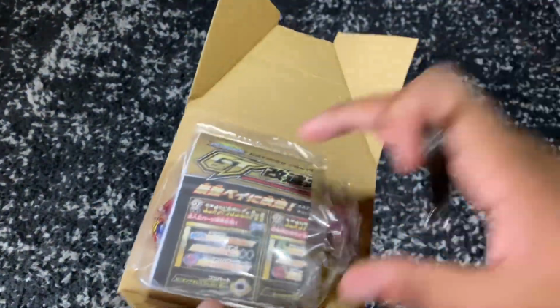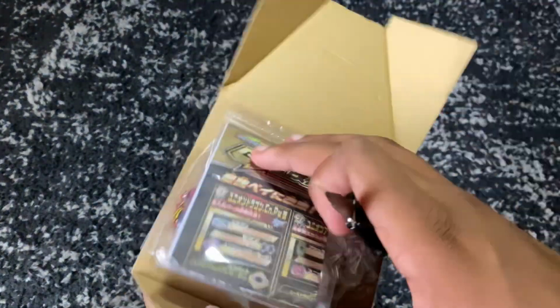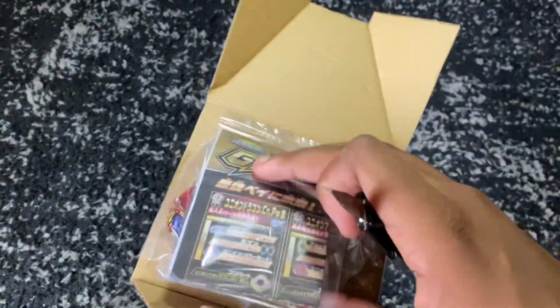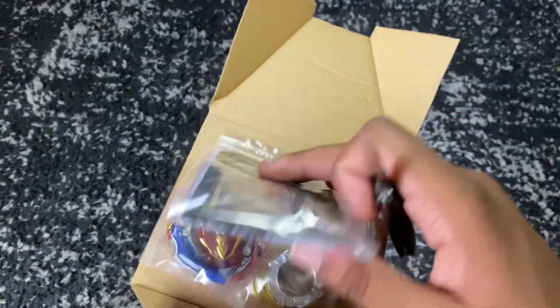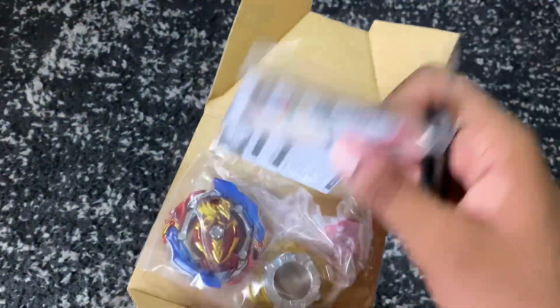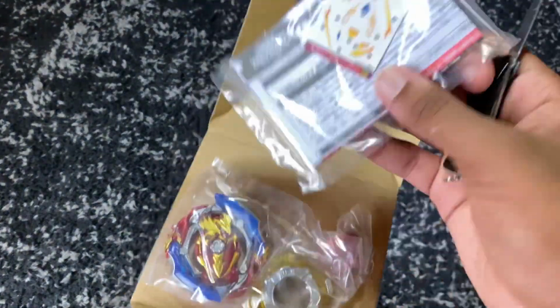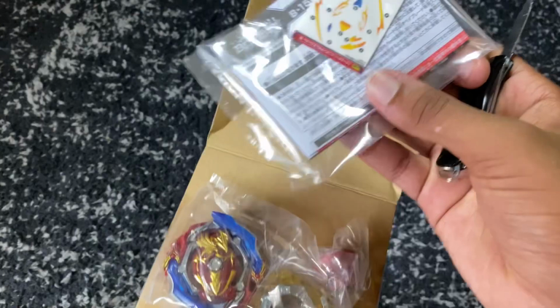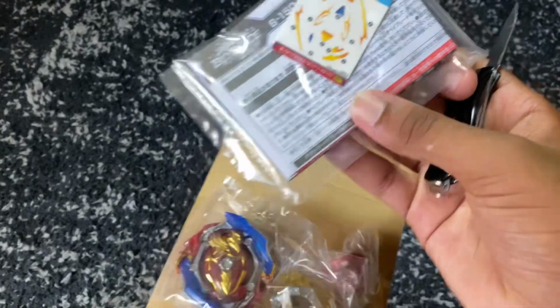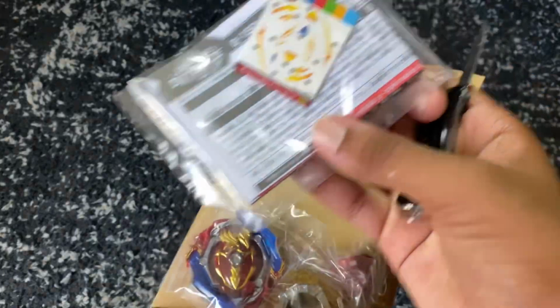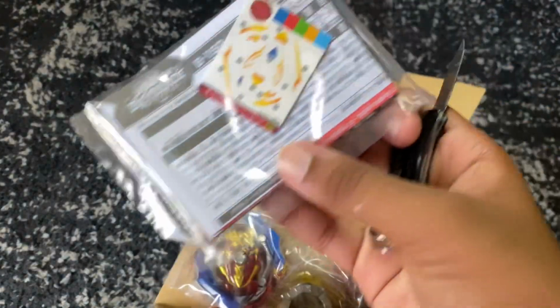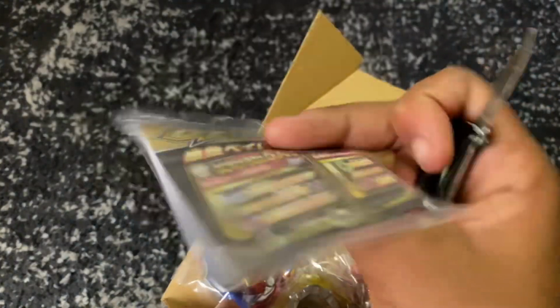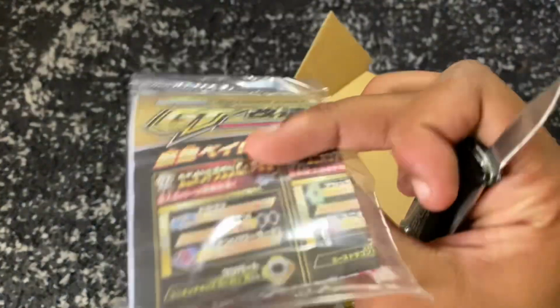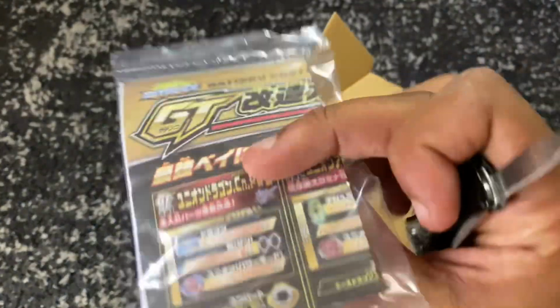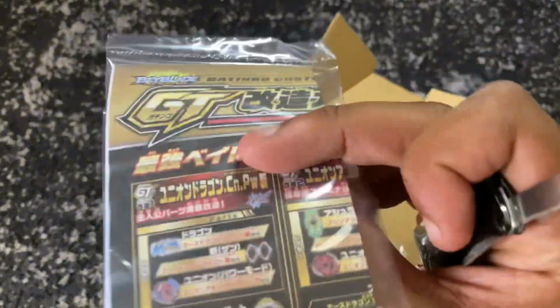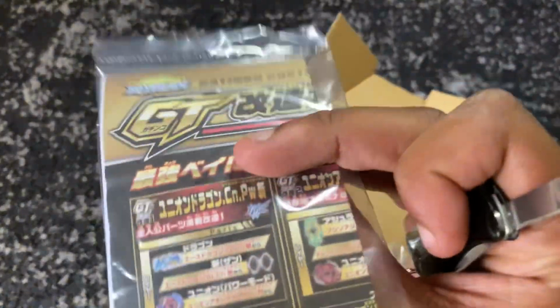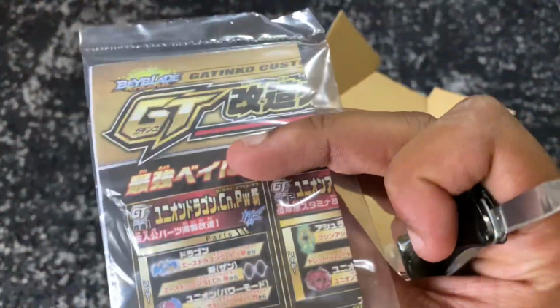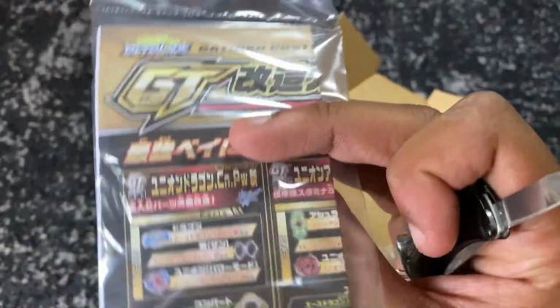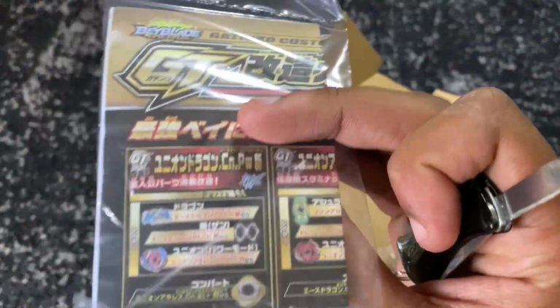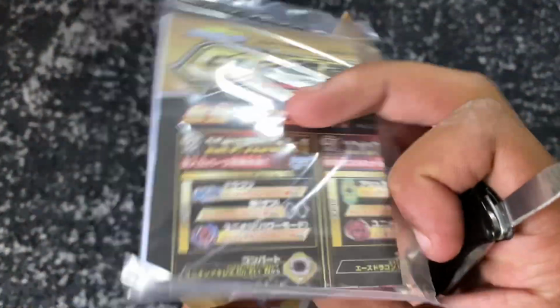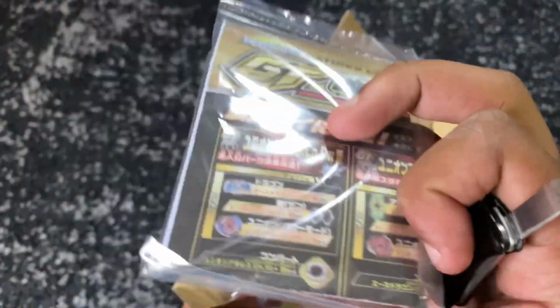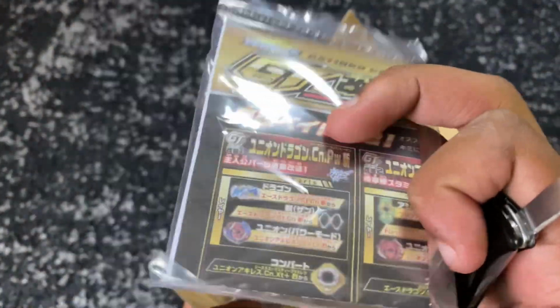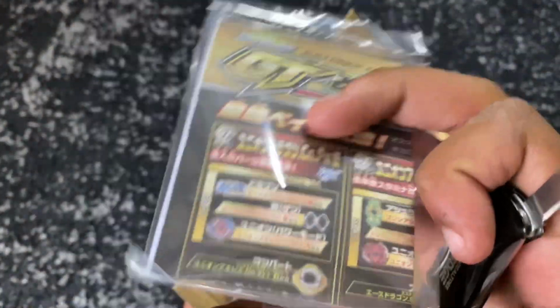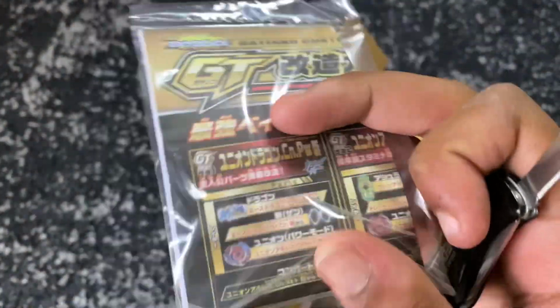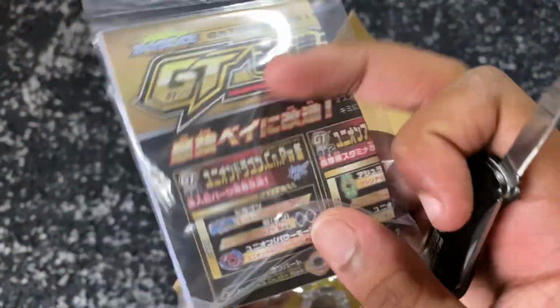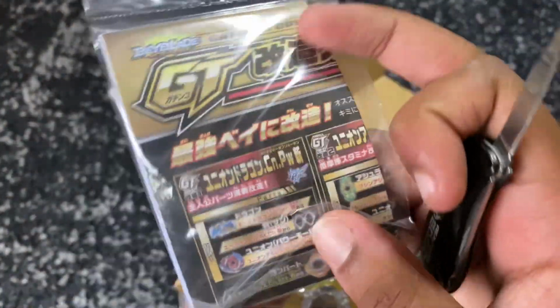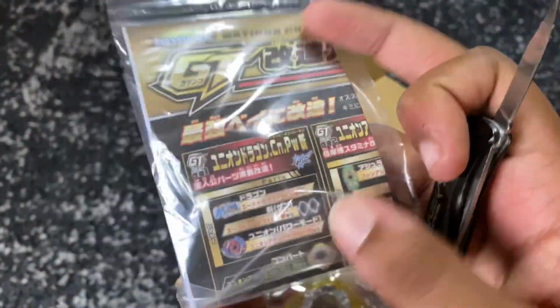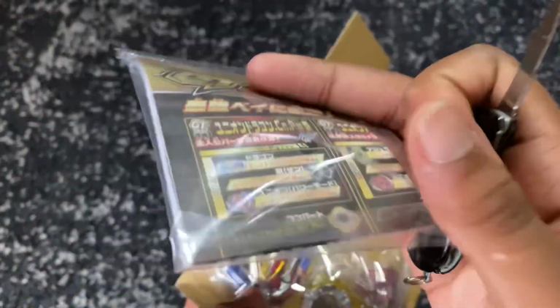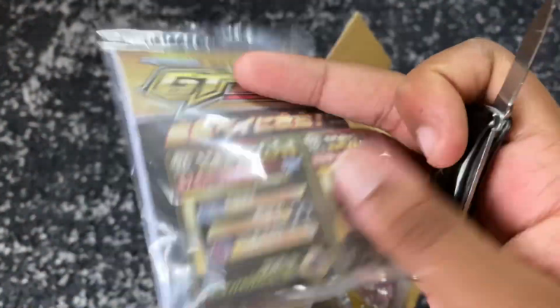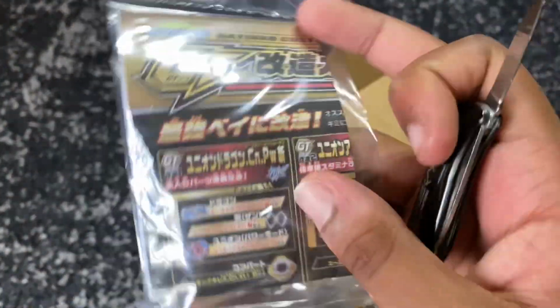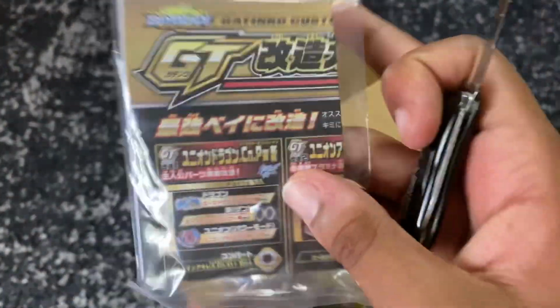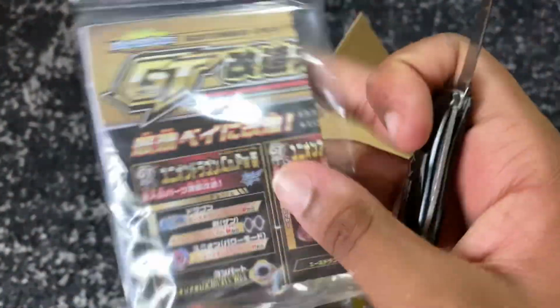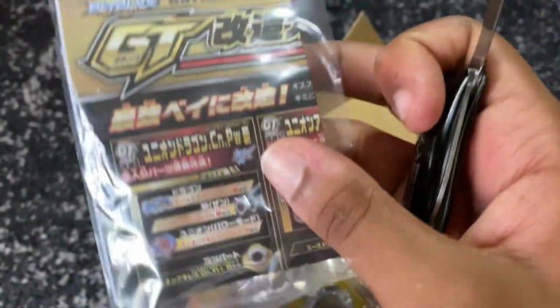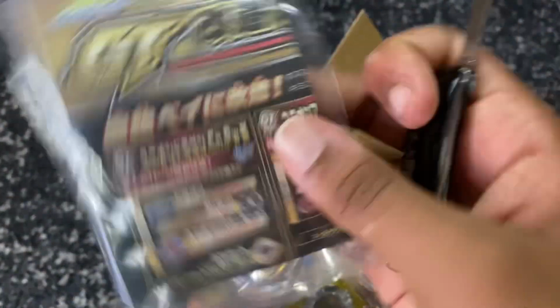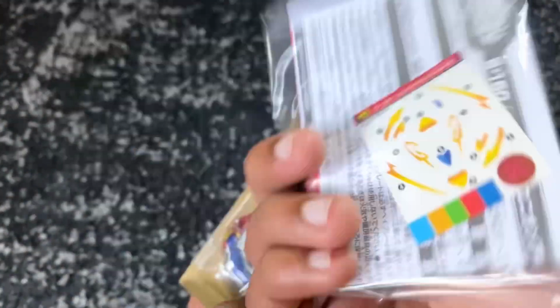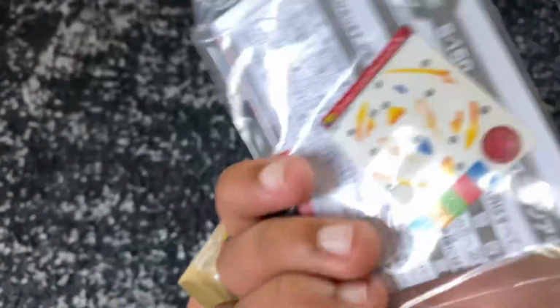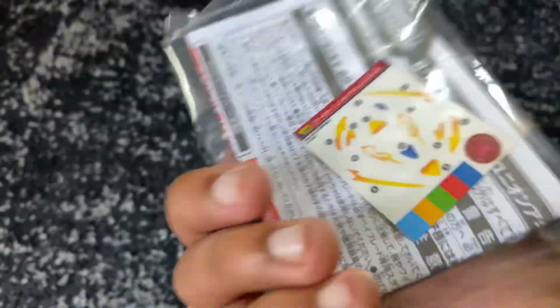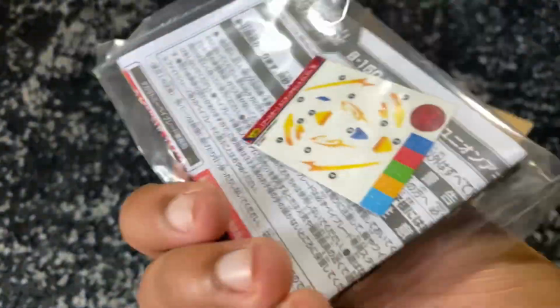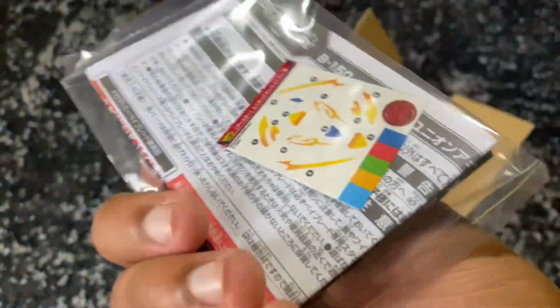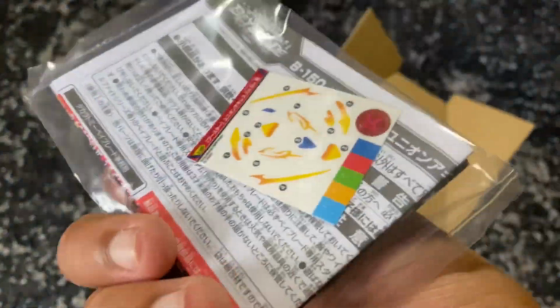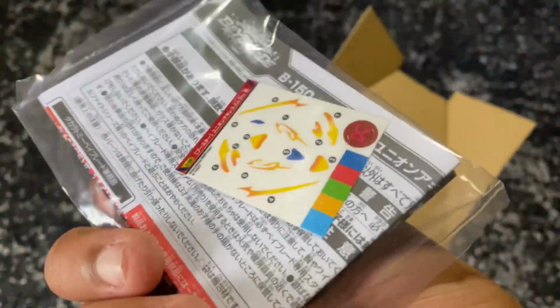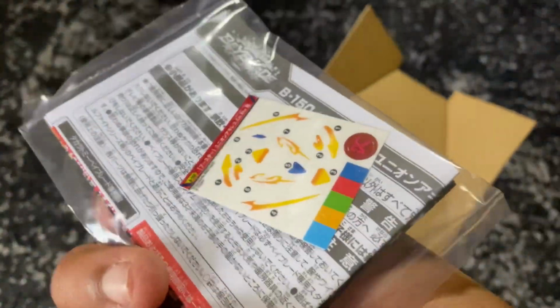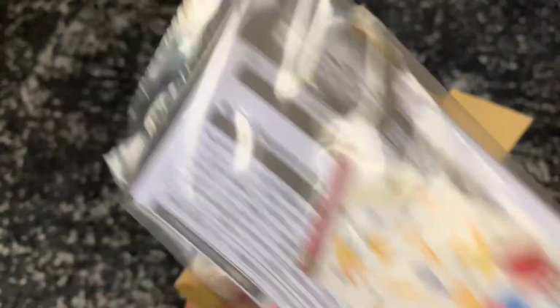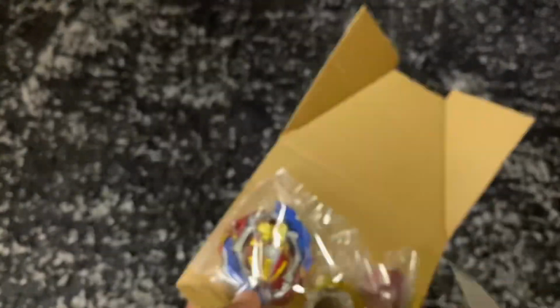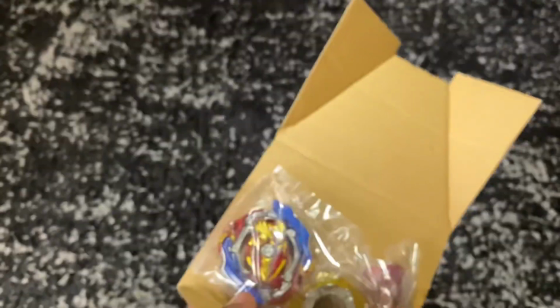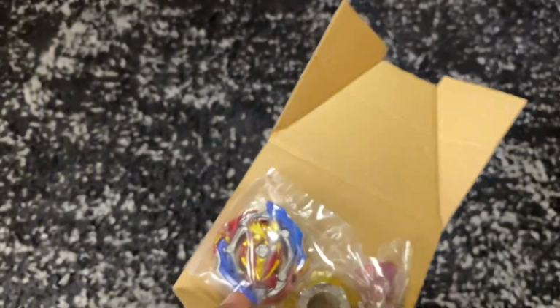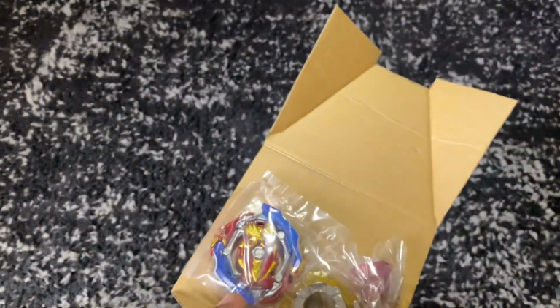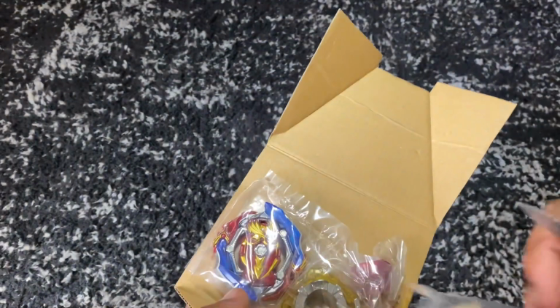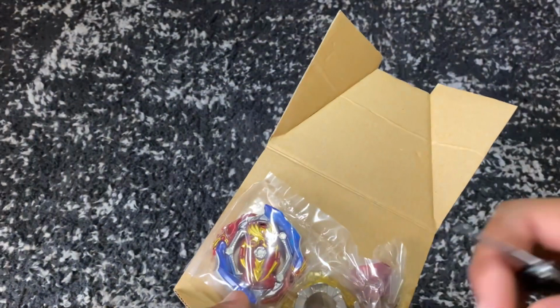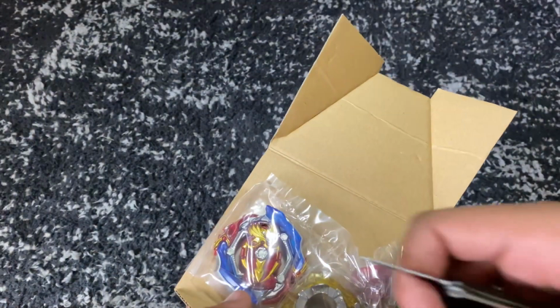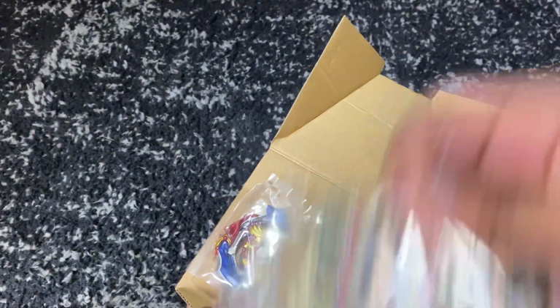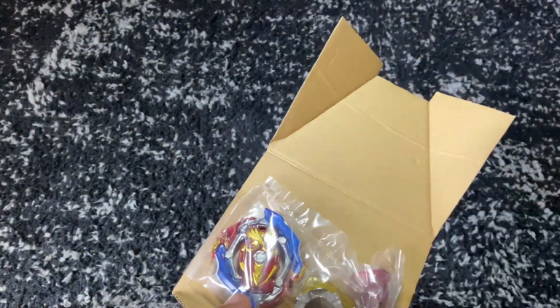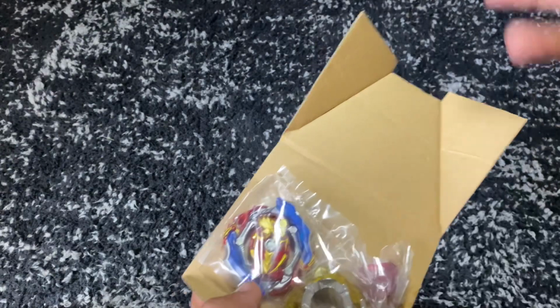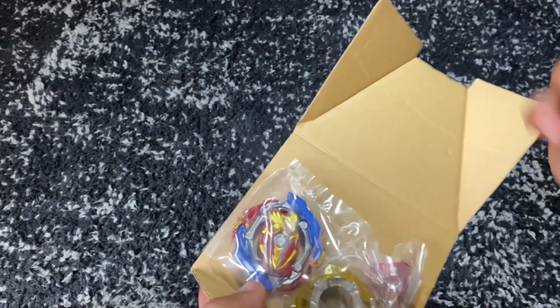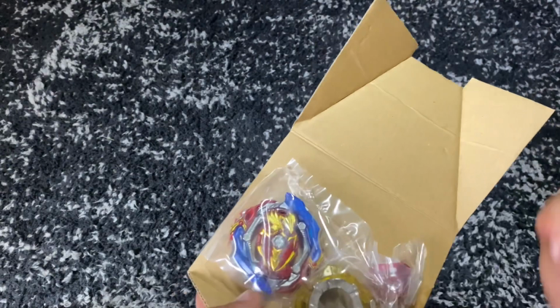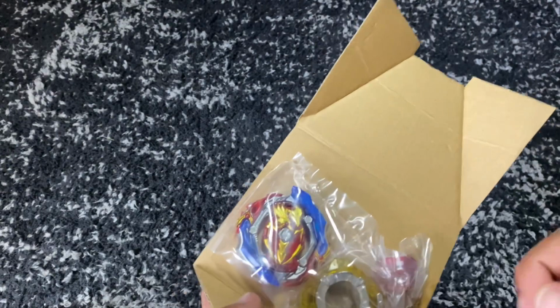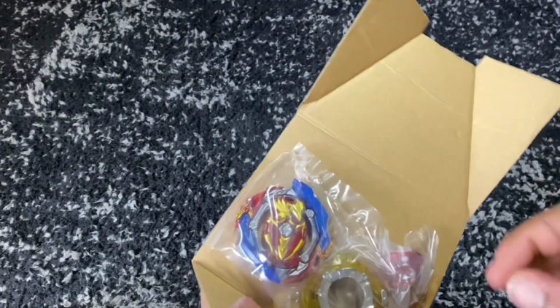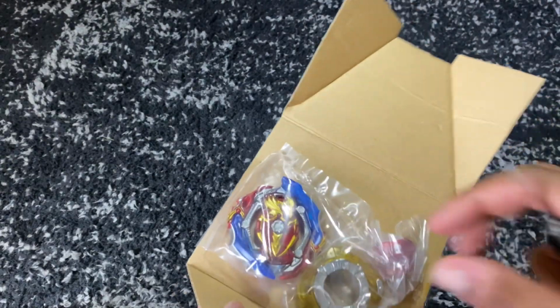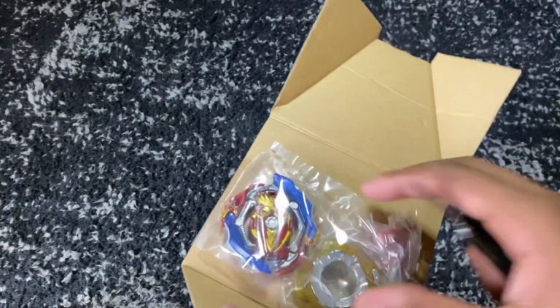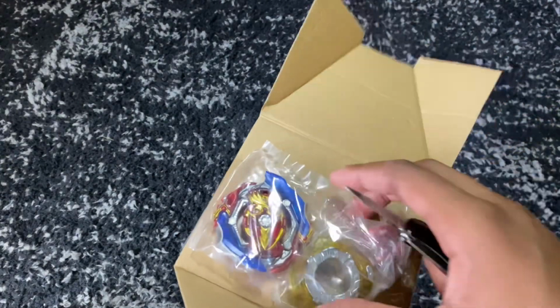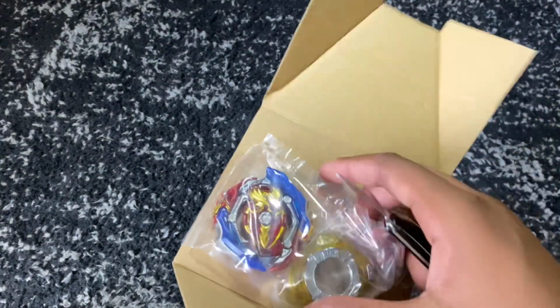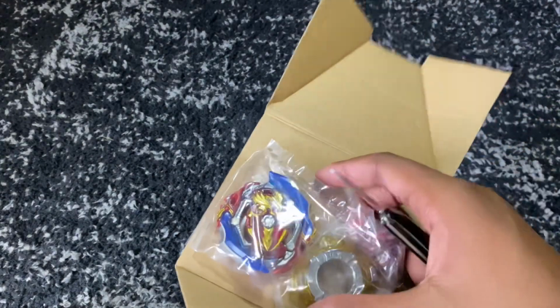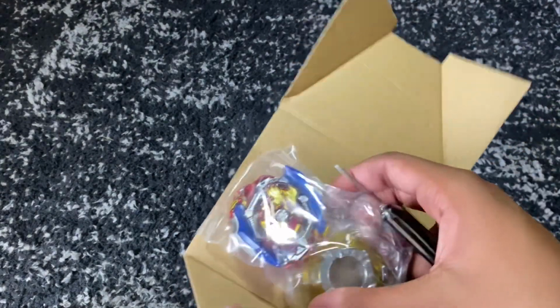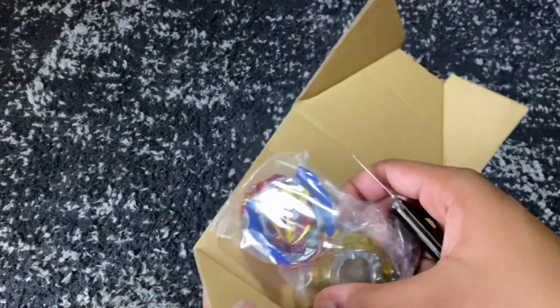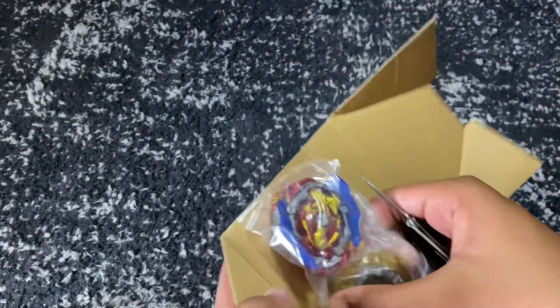Let's open this up. We have the GT instruction manual, and right here we have the stickers — let's throw those to the side because I'm not doing it right now.